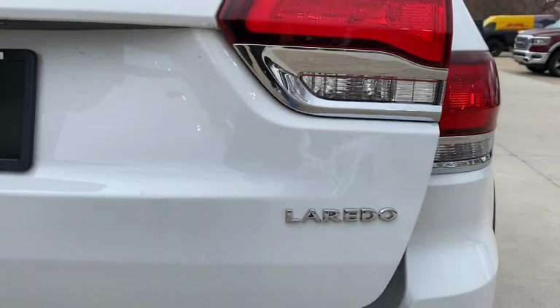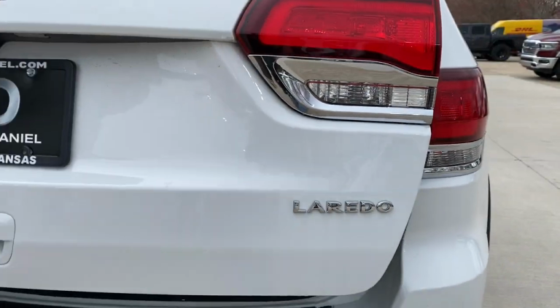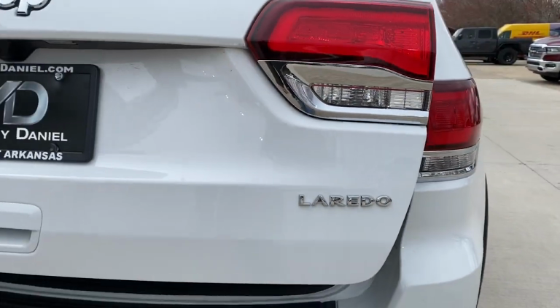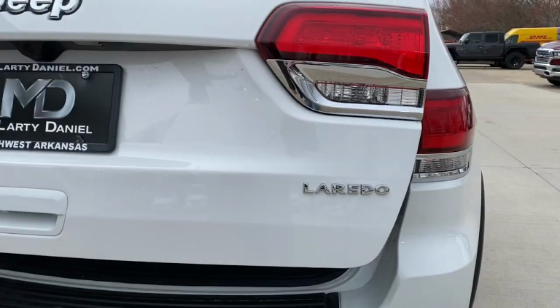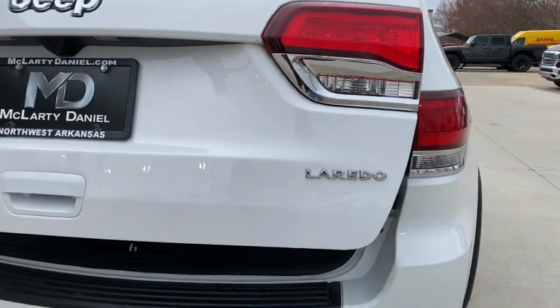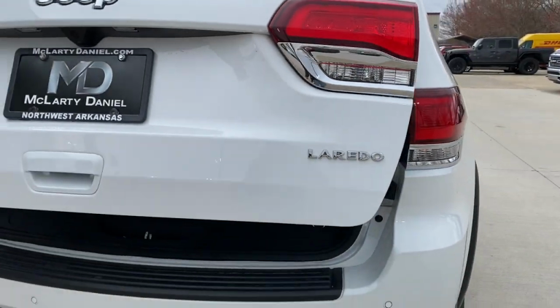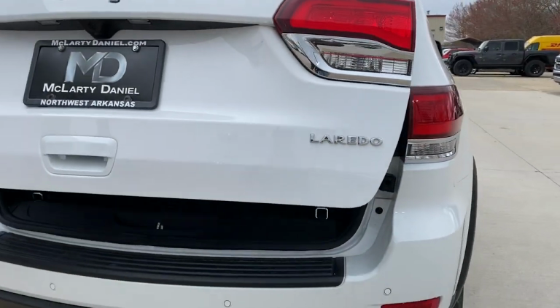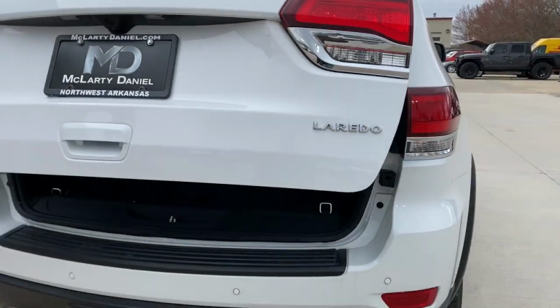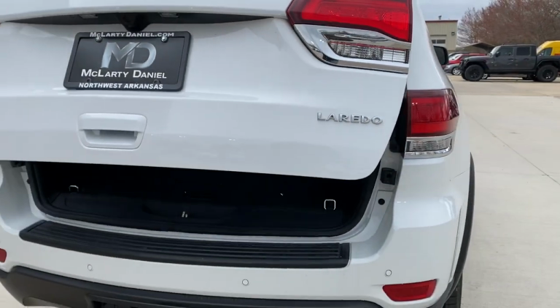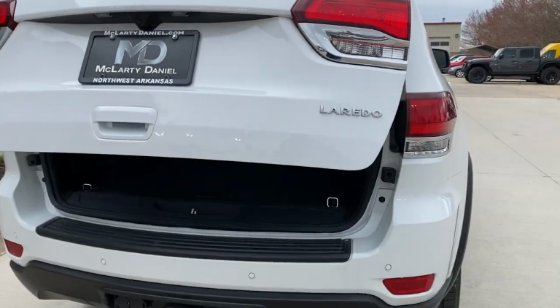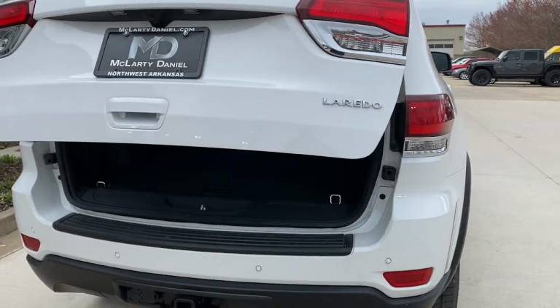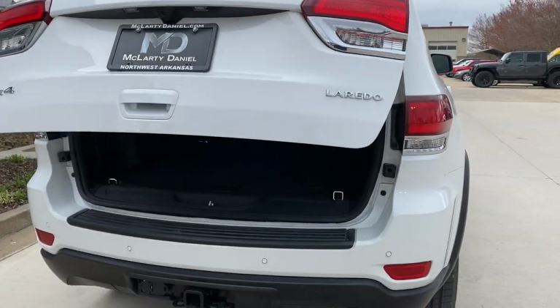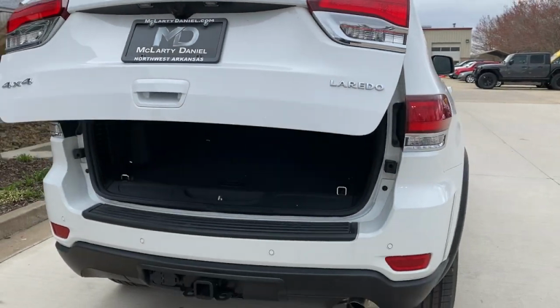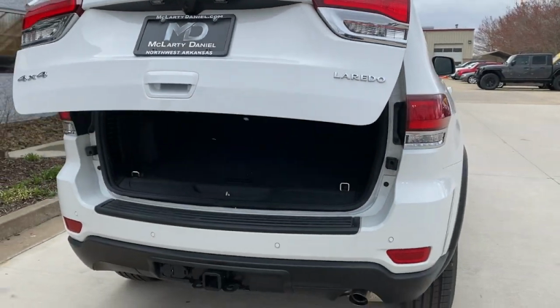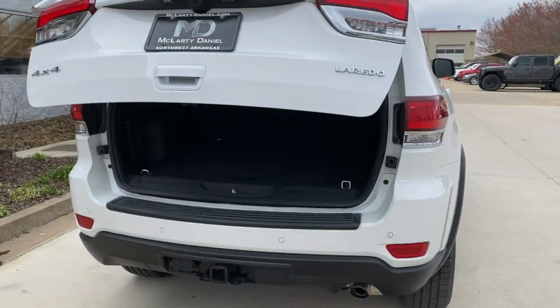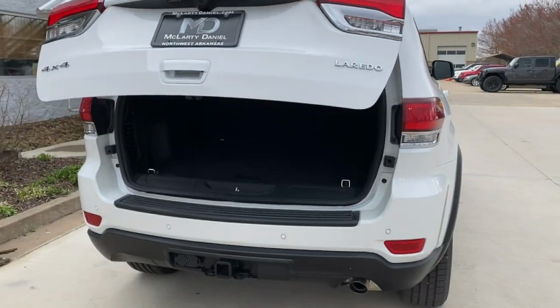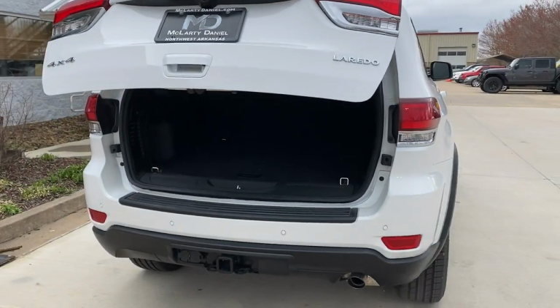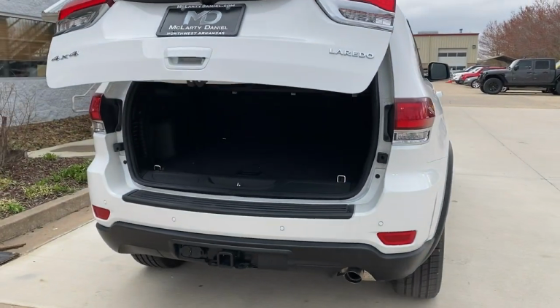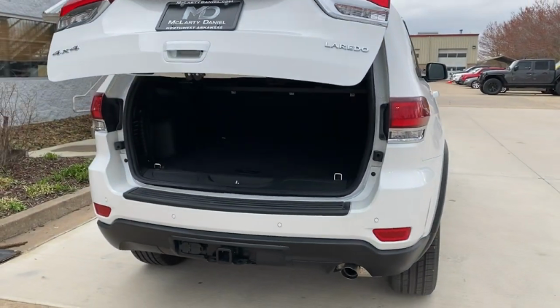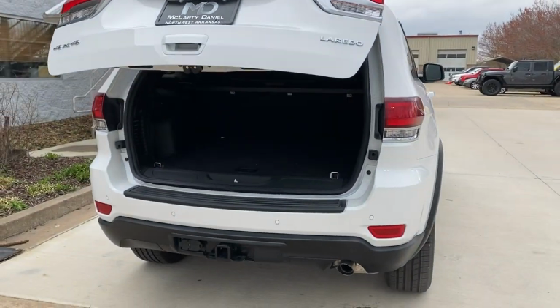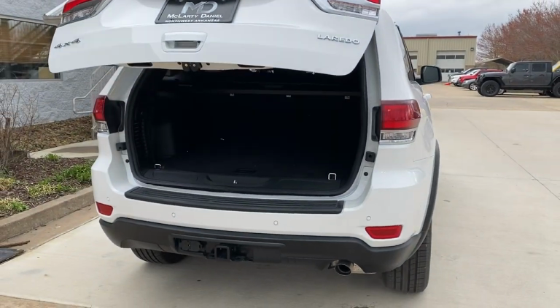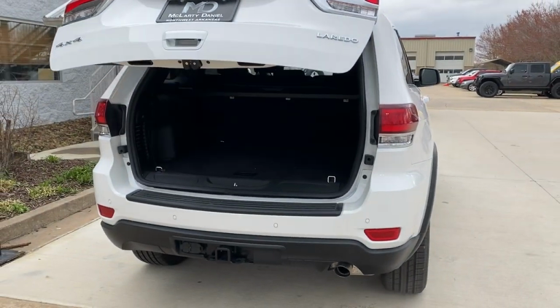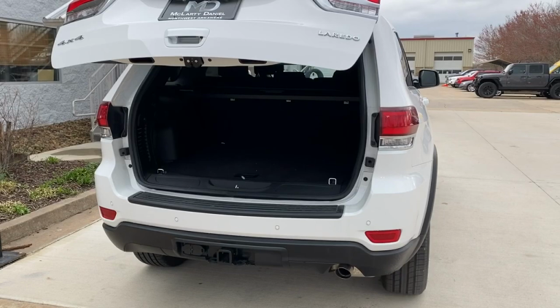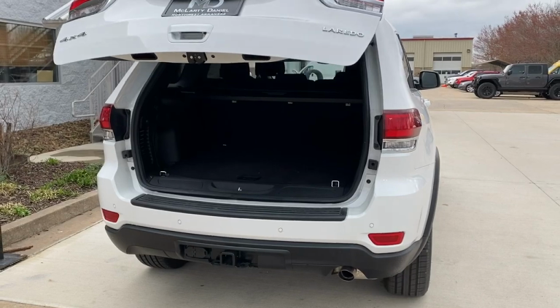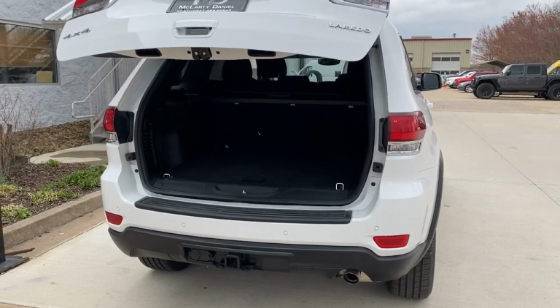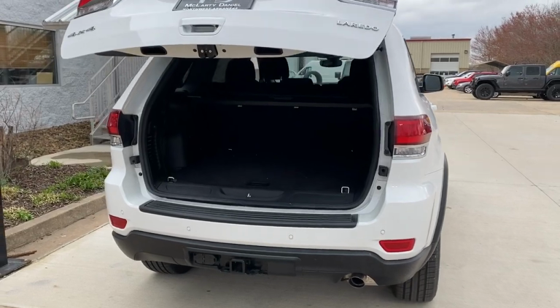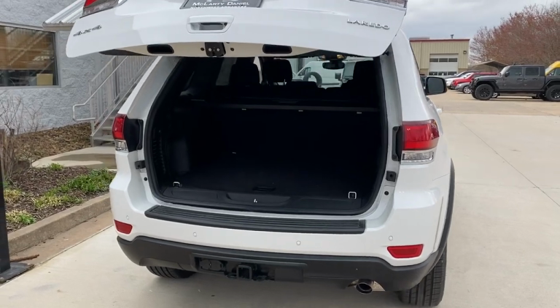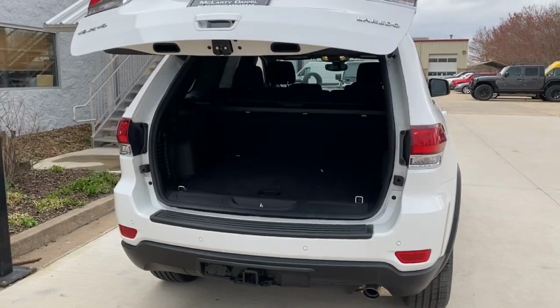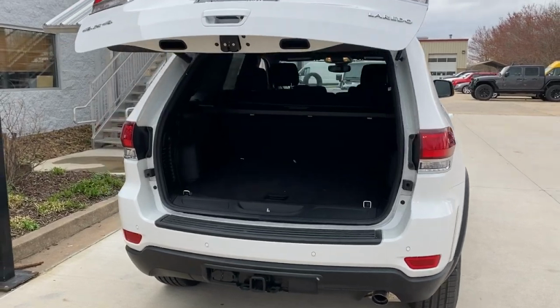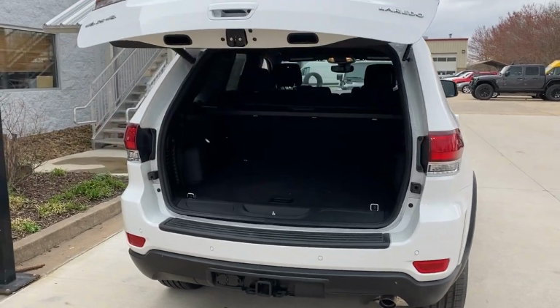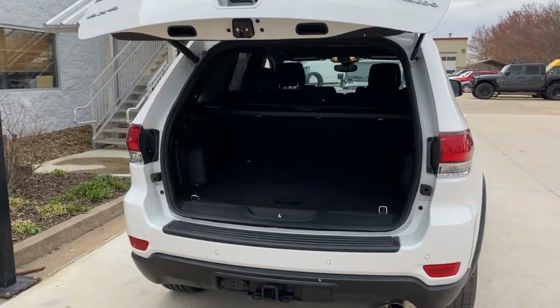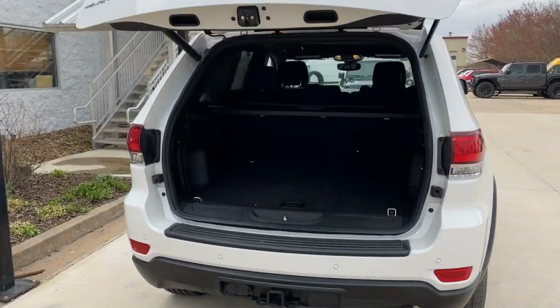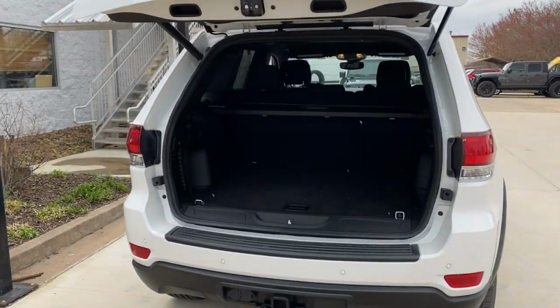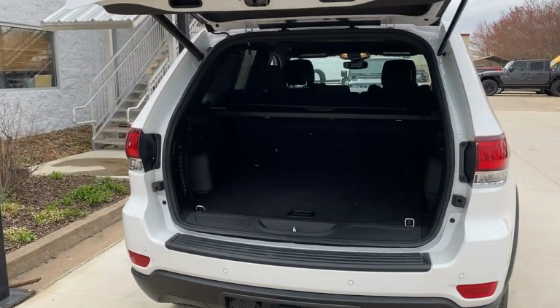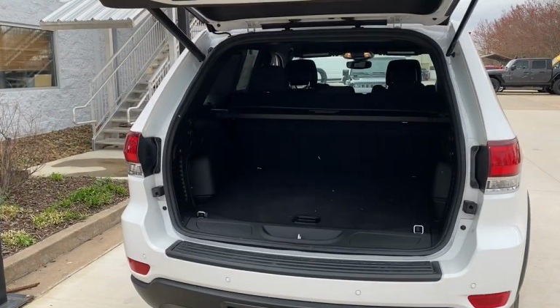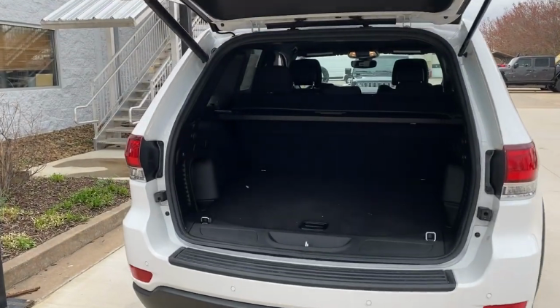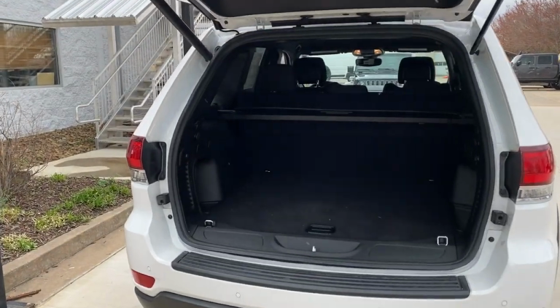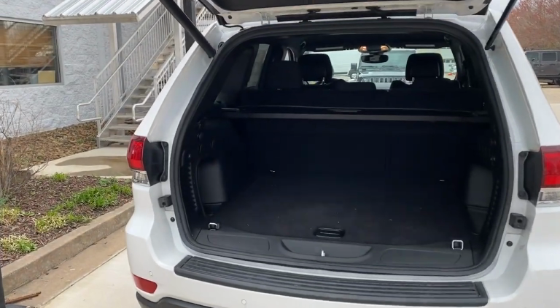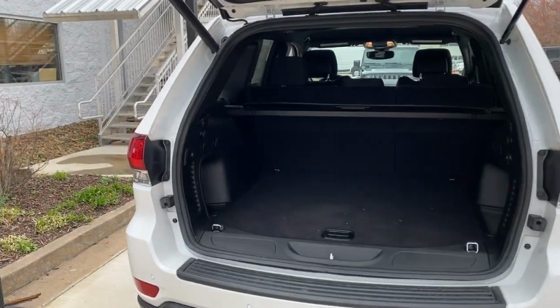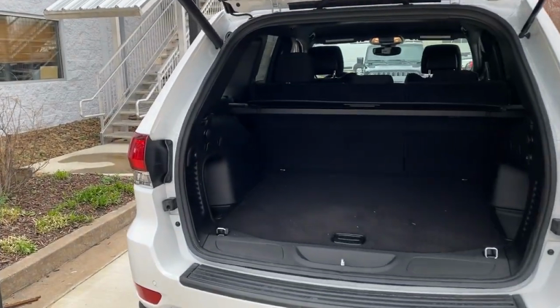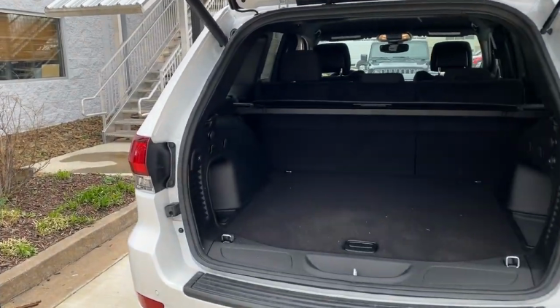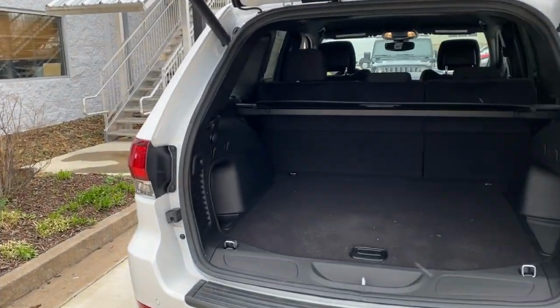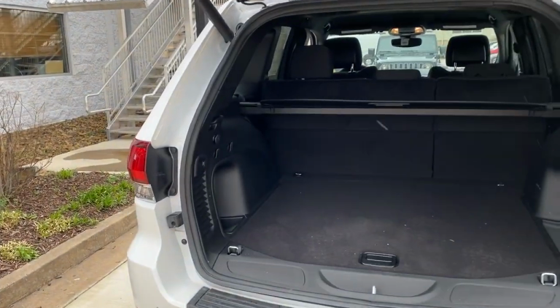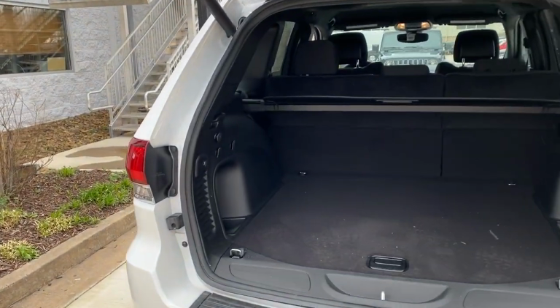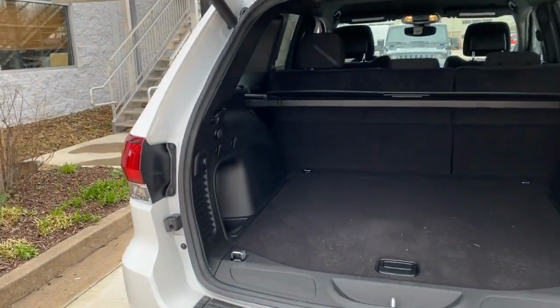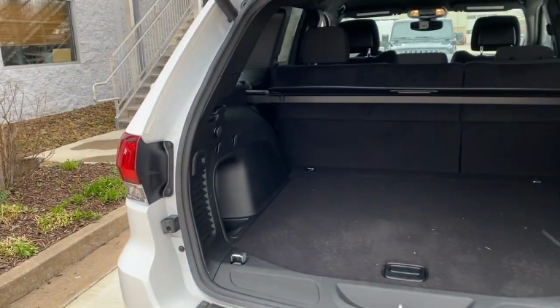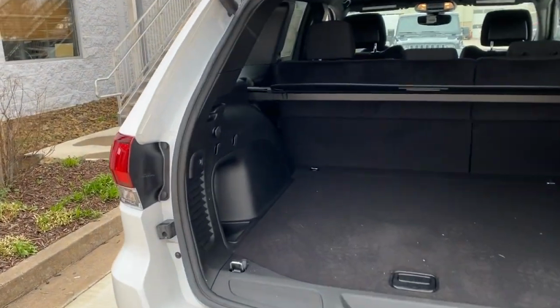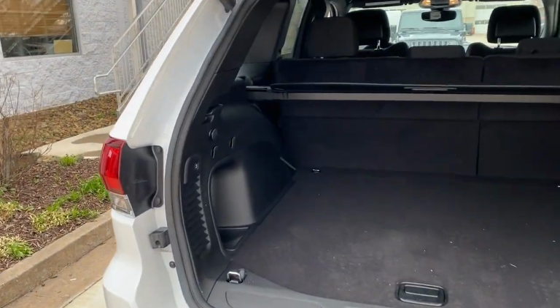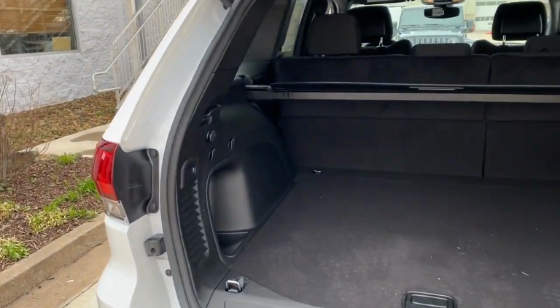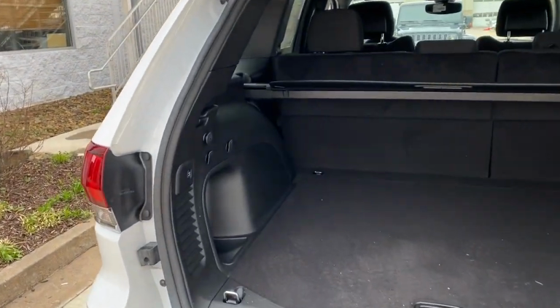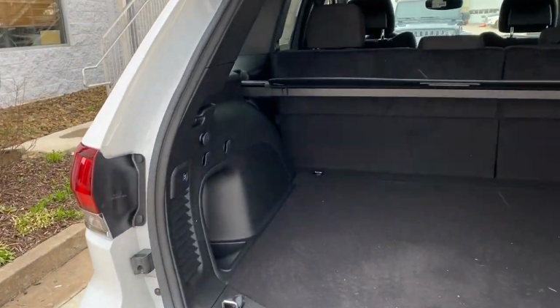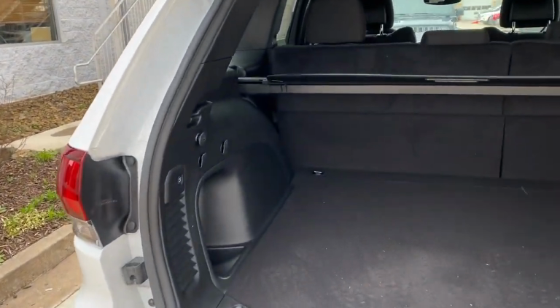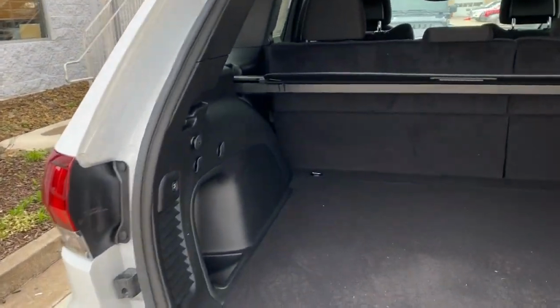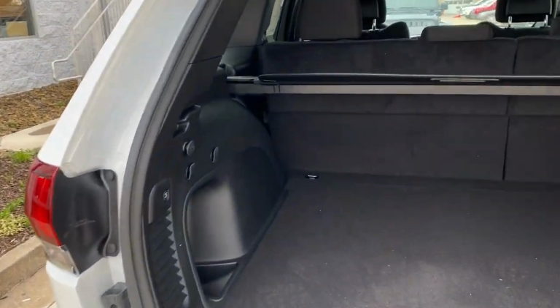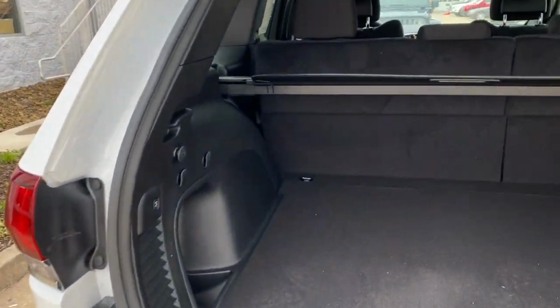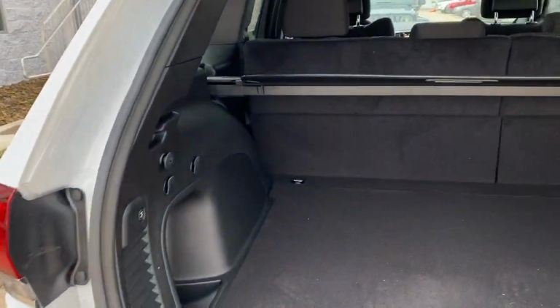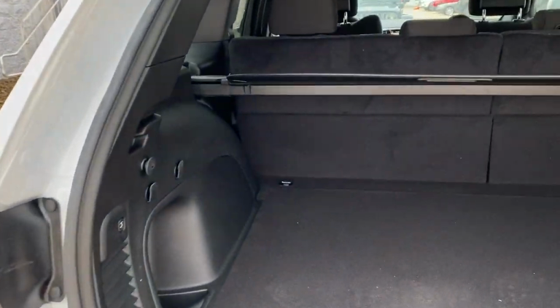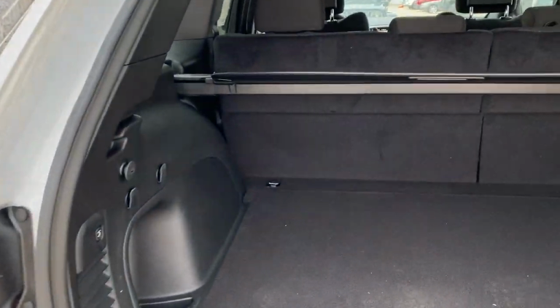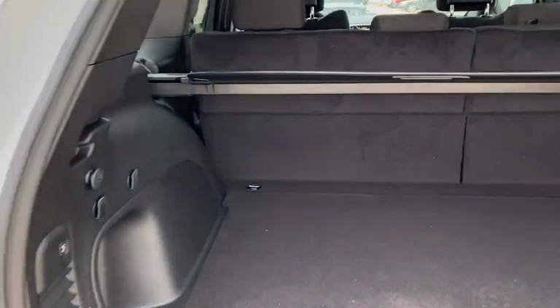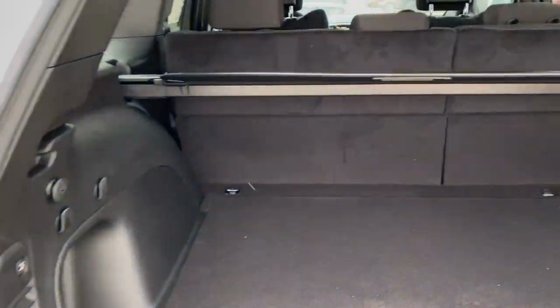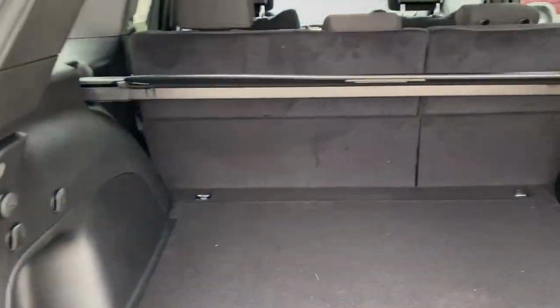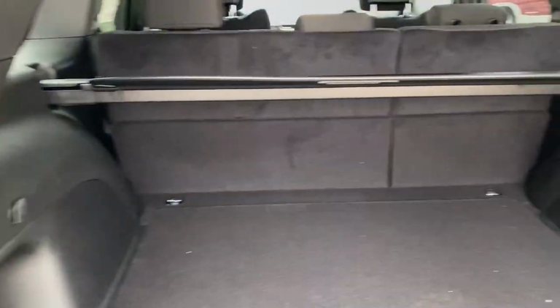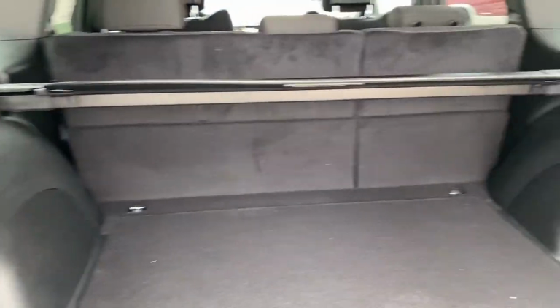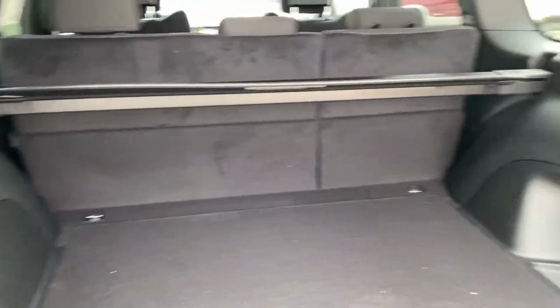Universal garage door opener, trip computer, bucket seats, power windows, four-wheel disc brakes.